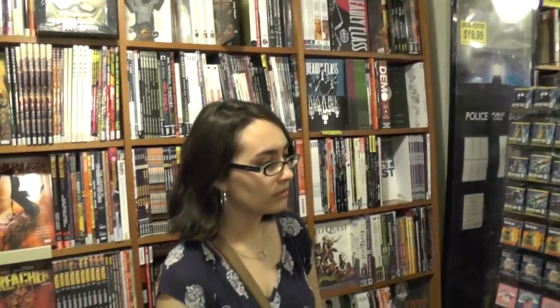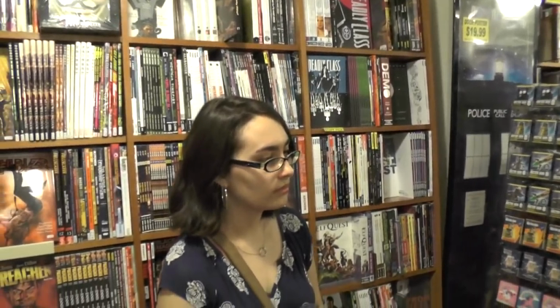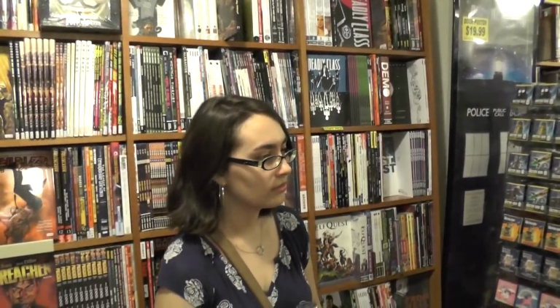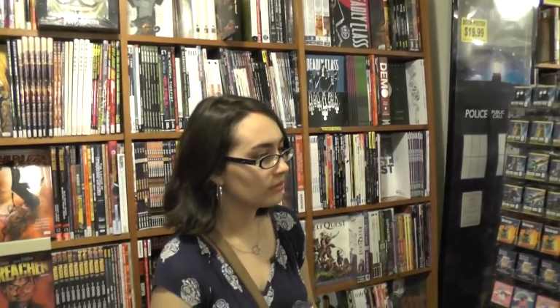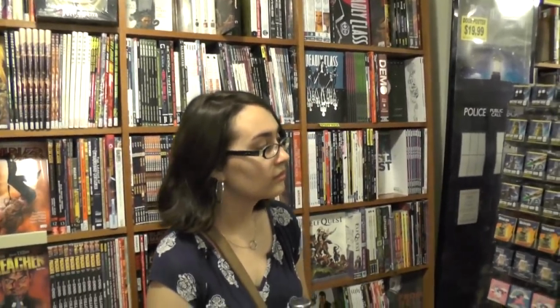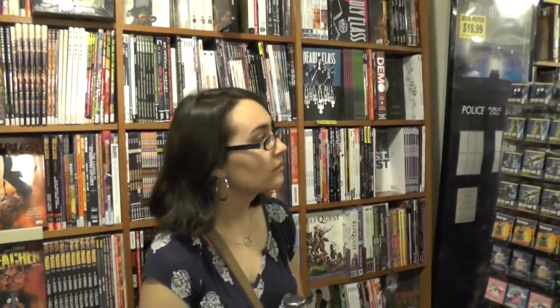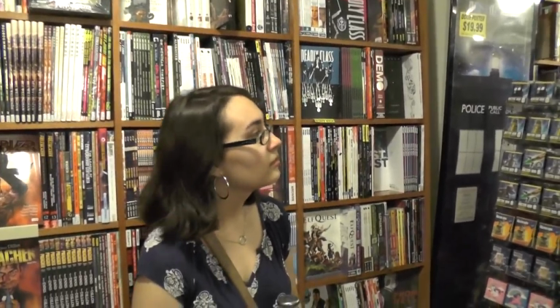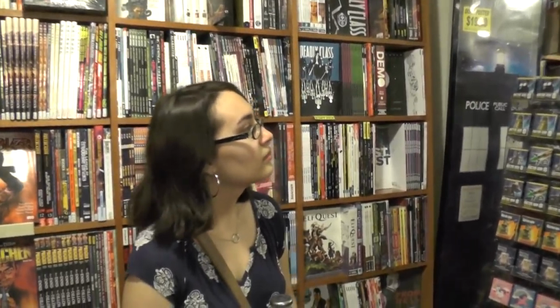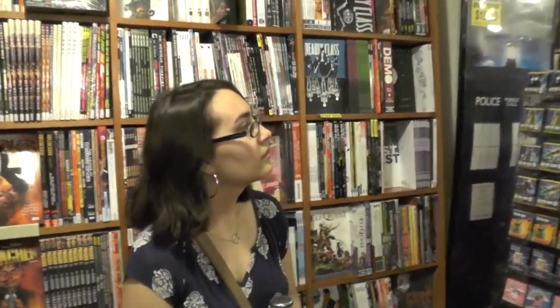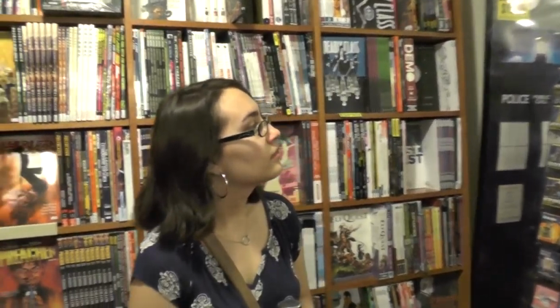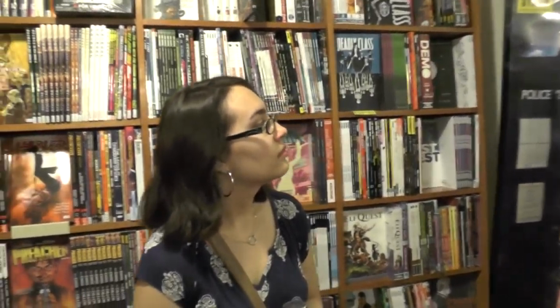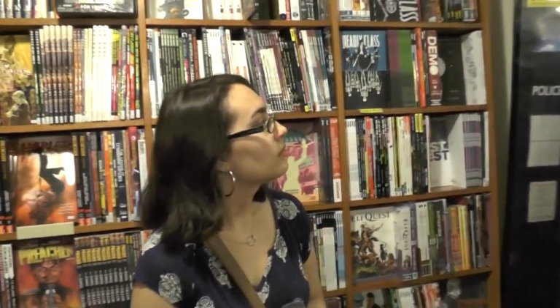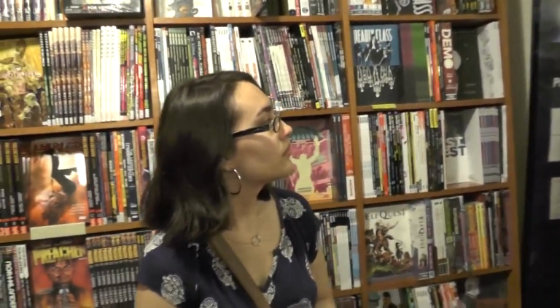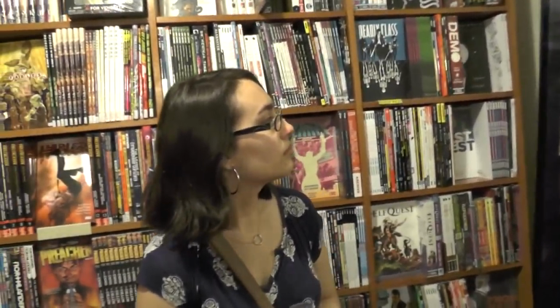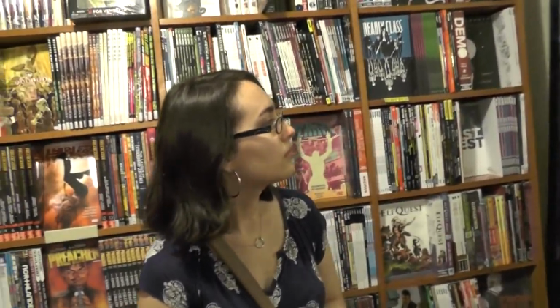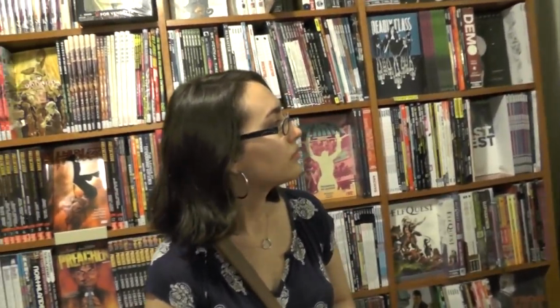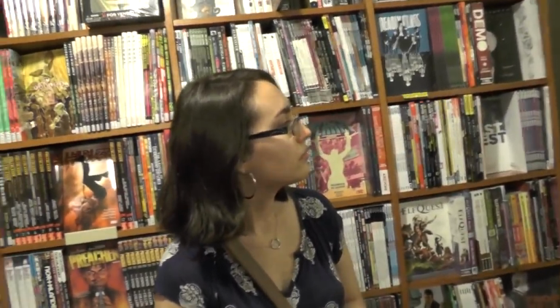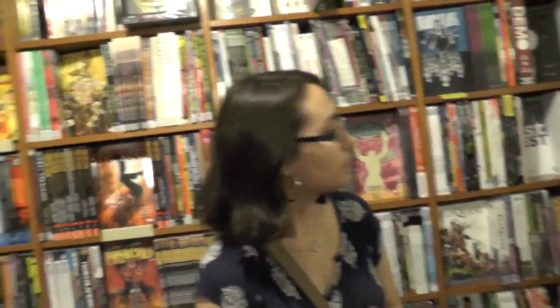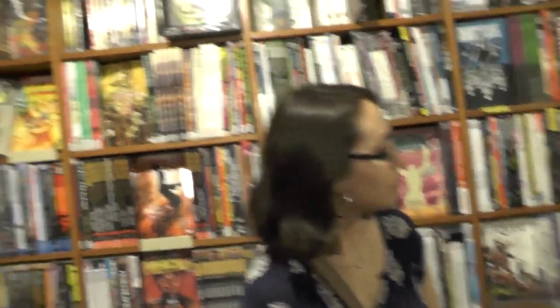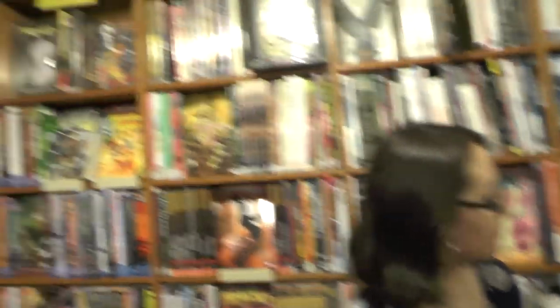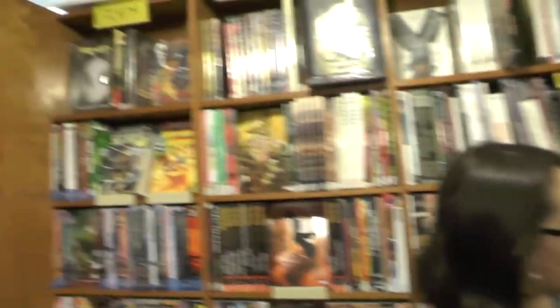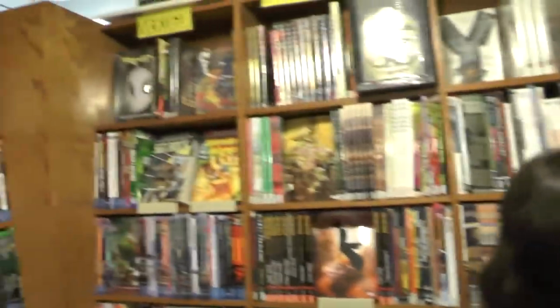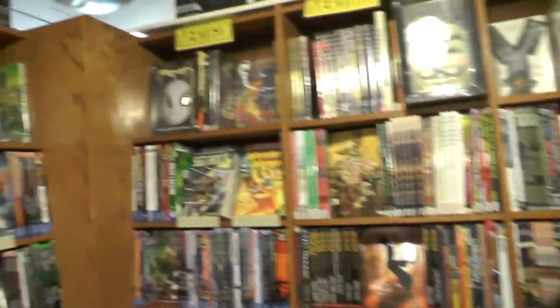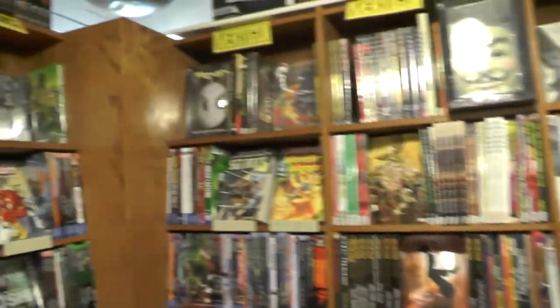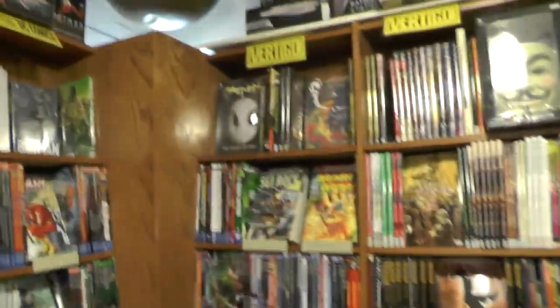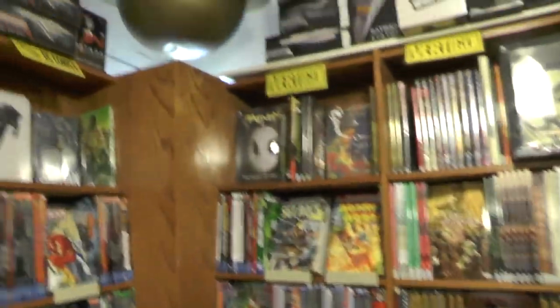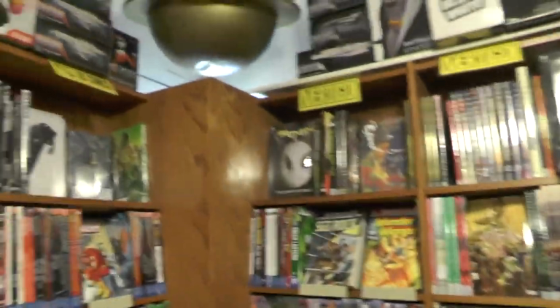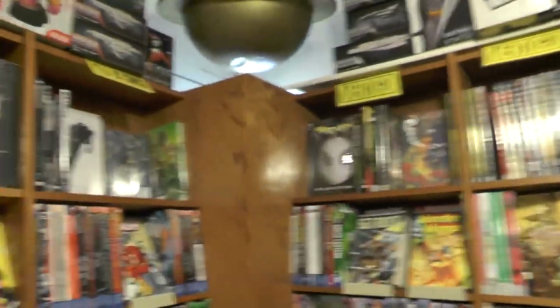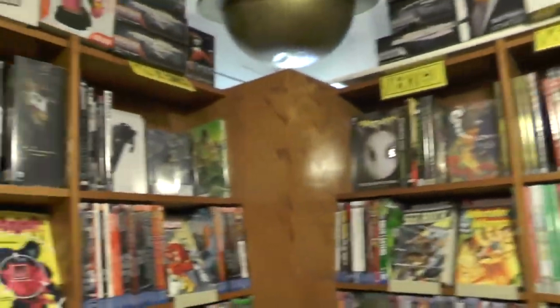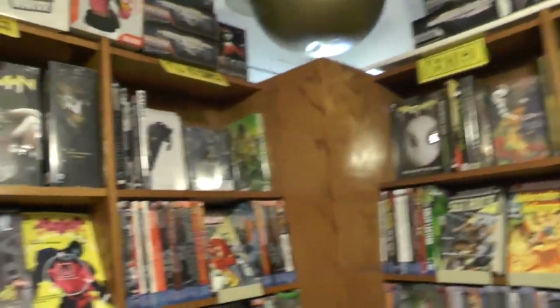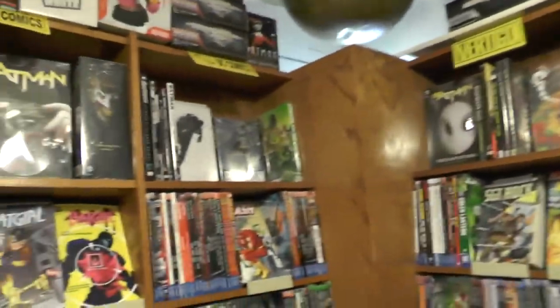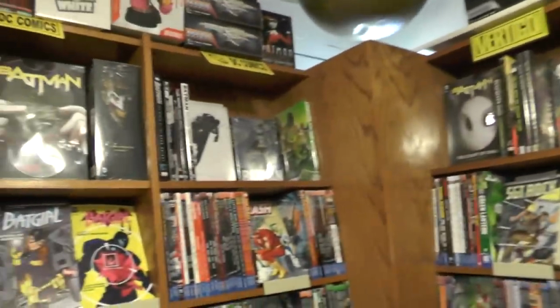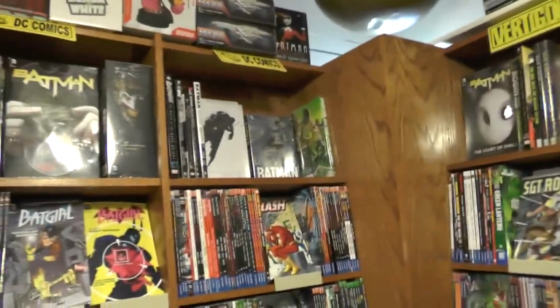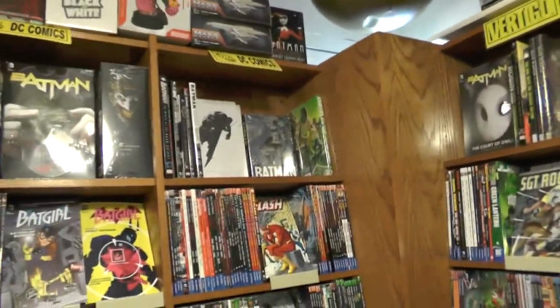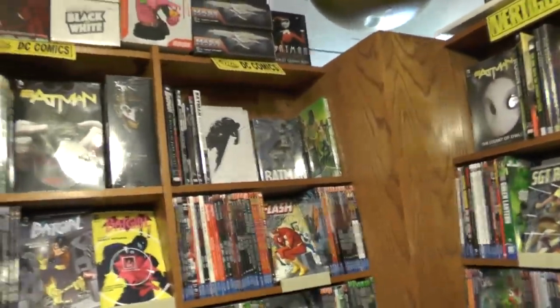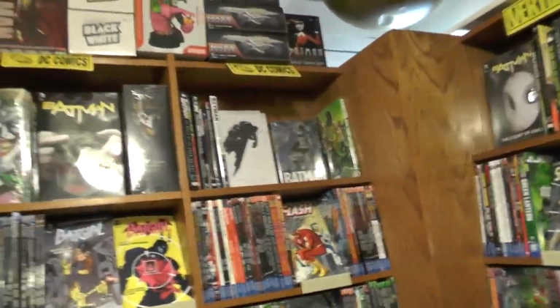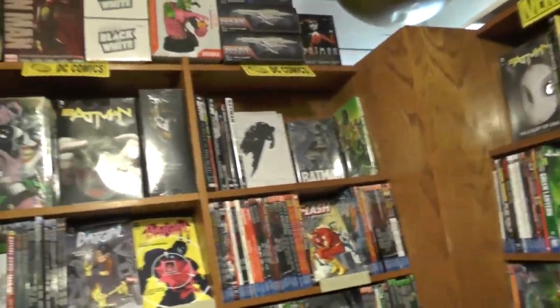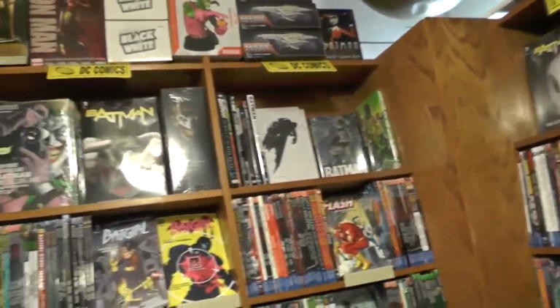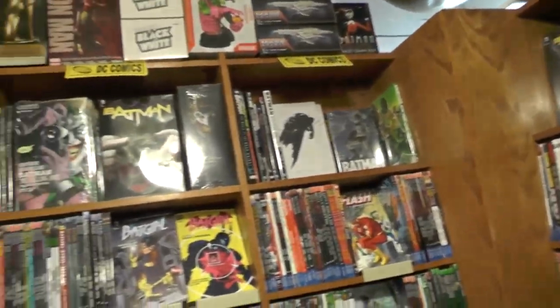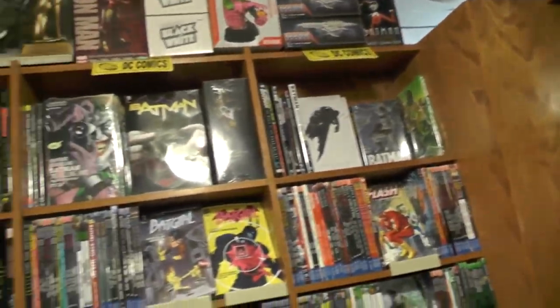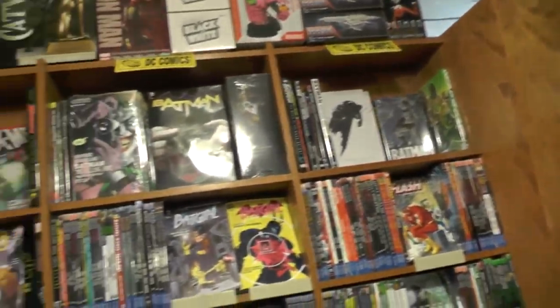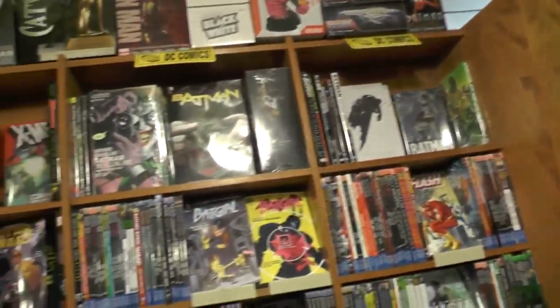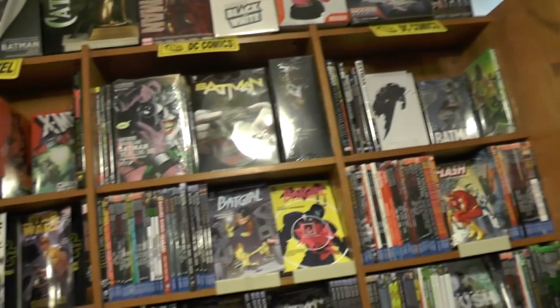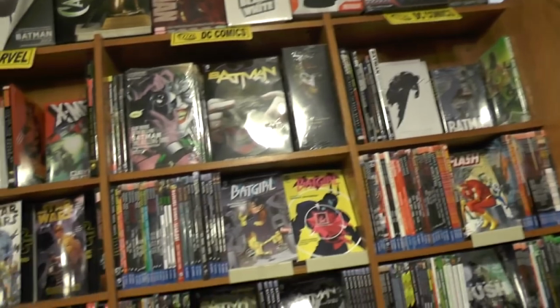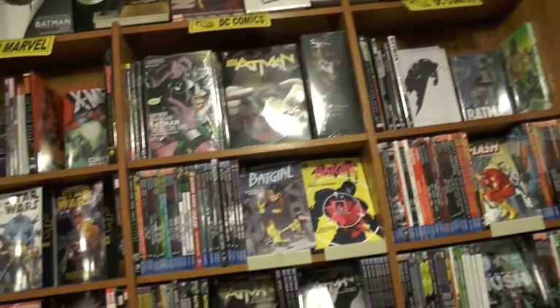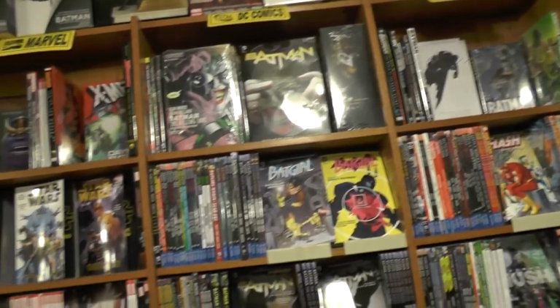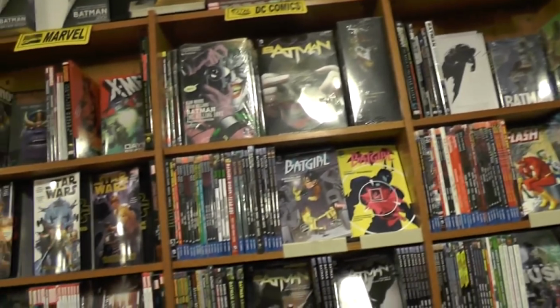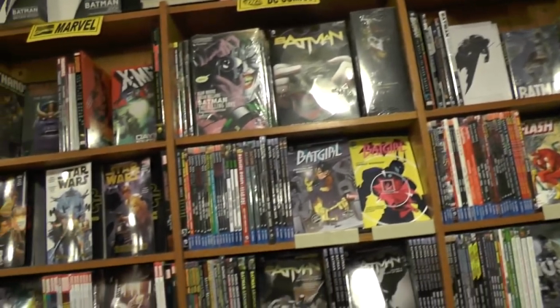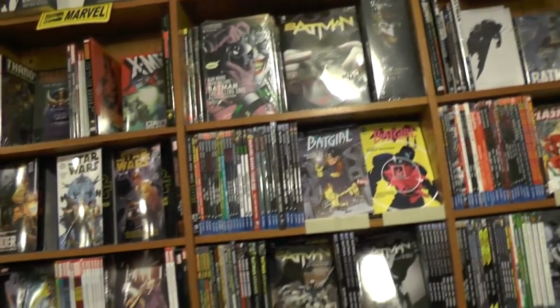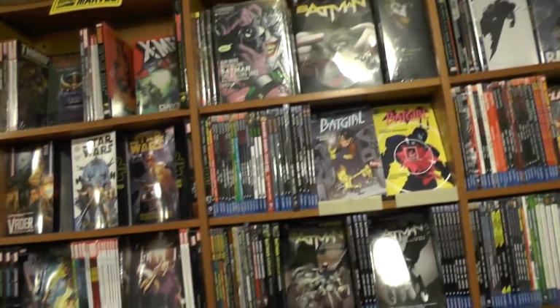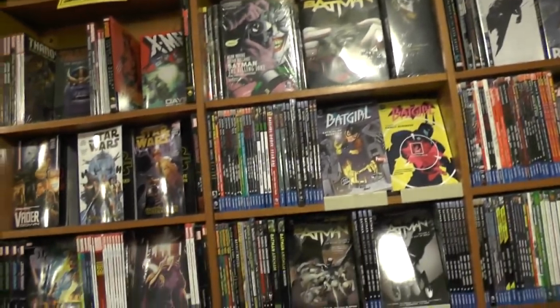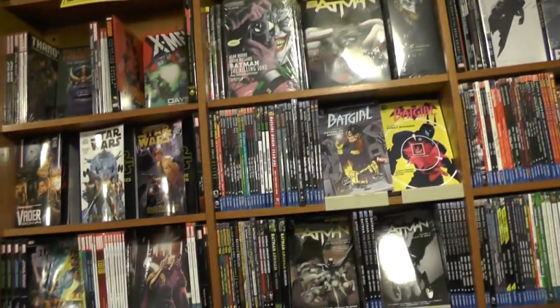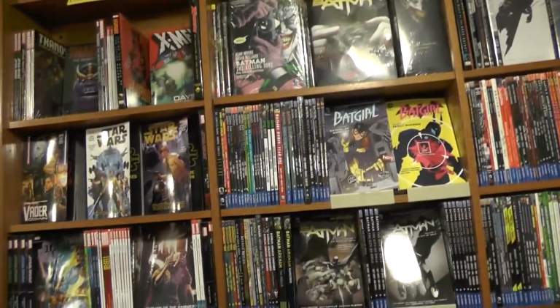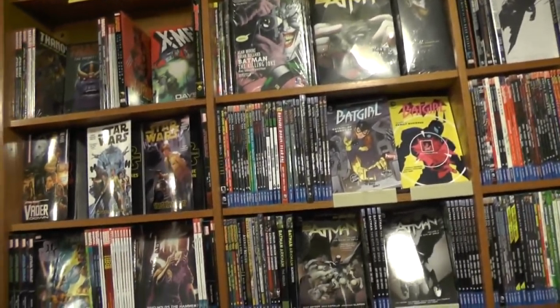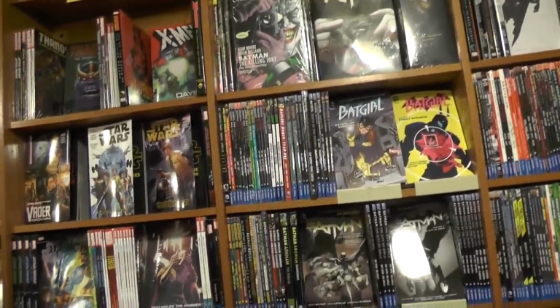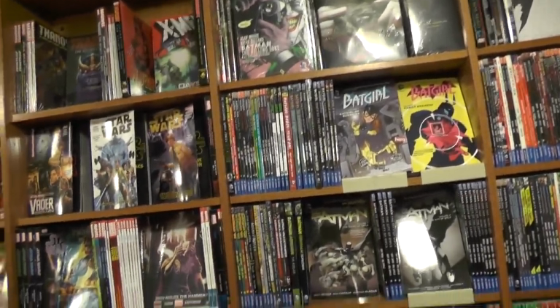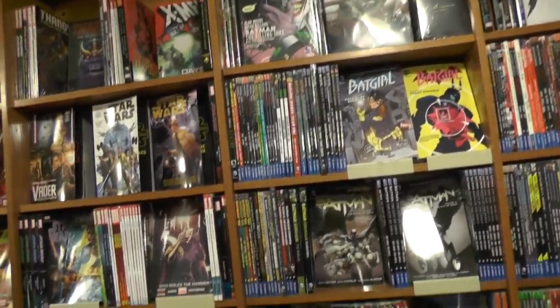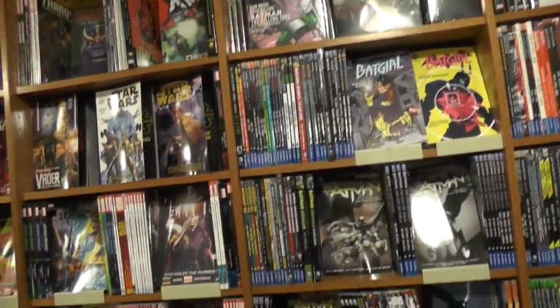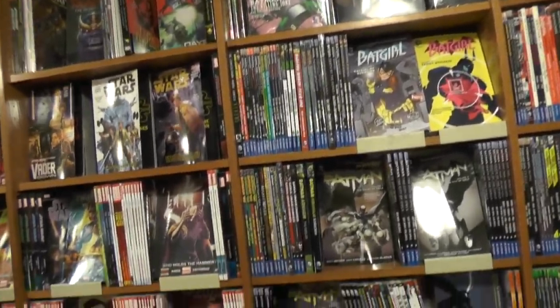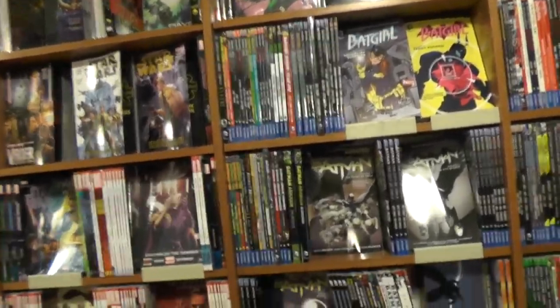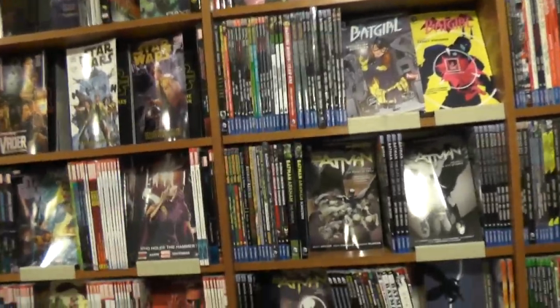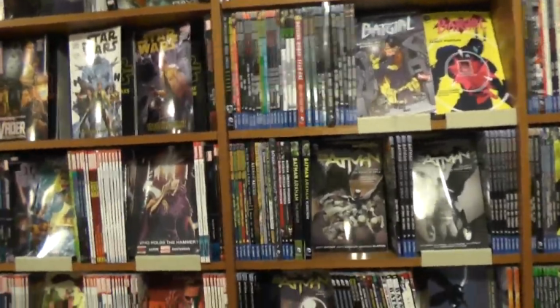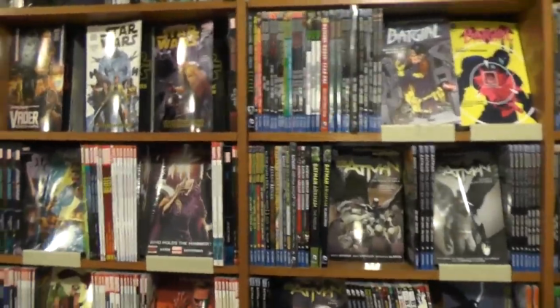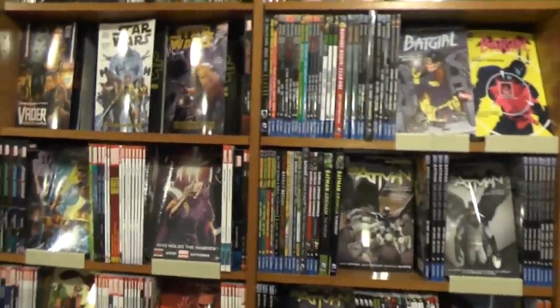Alright, we are in Golden Age Collectibles, as you can see — Comic Book Central for Pike Place Market.